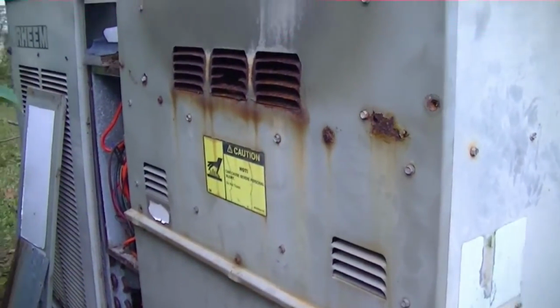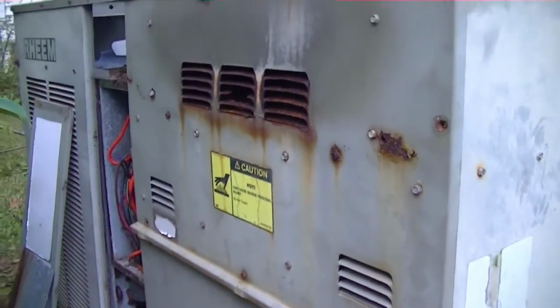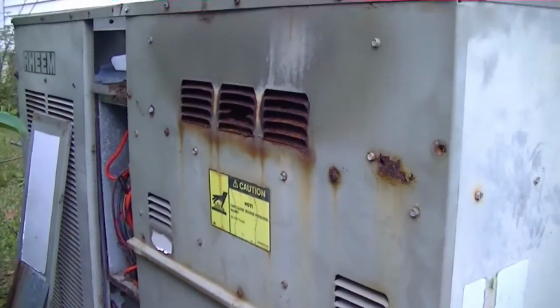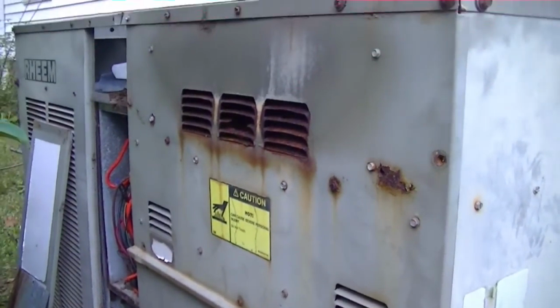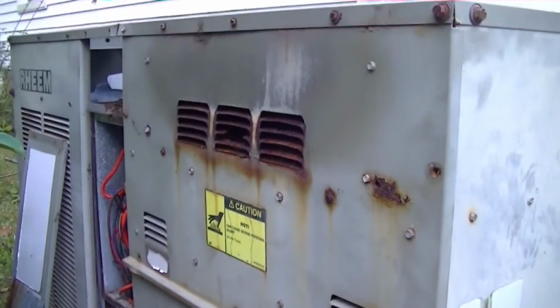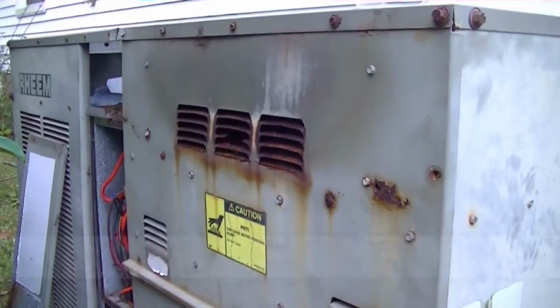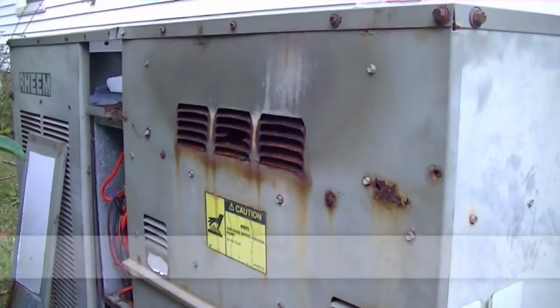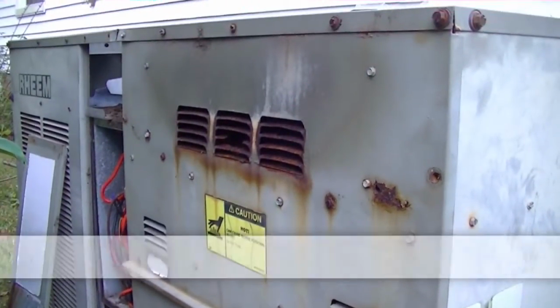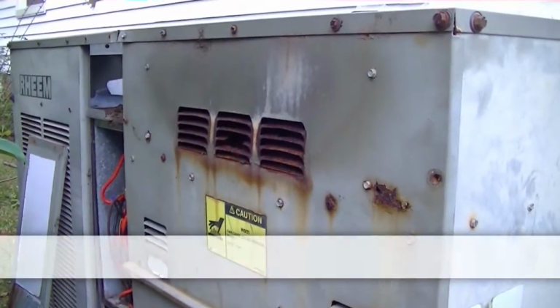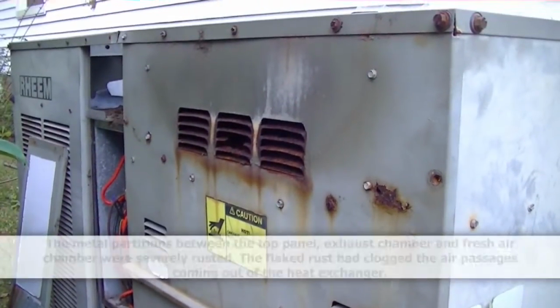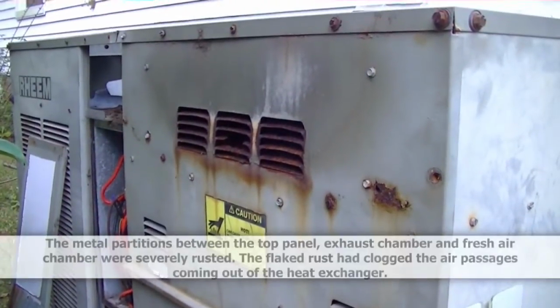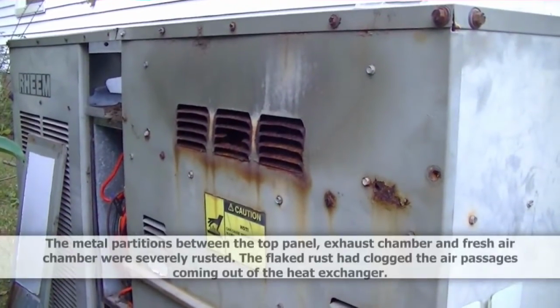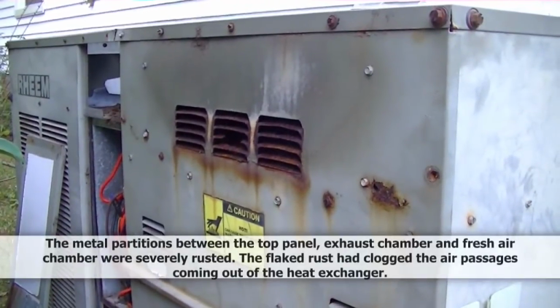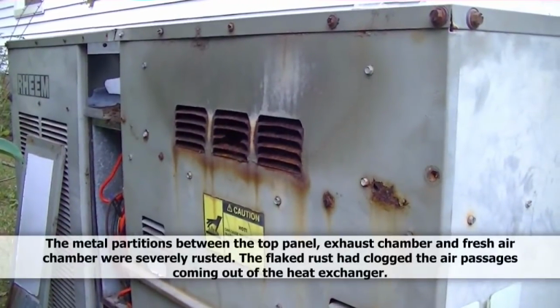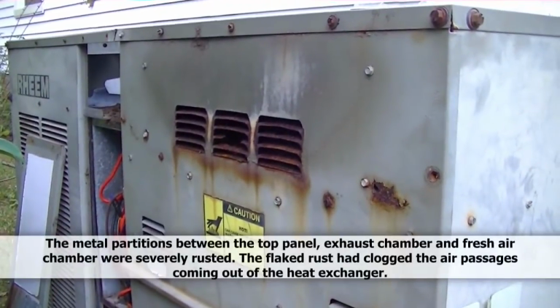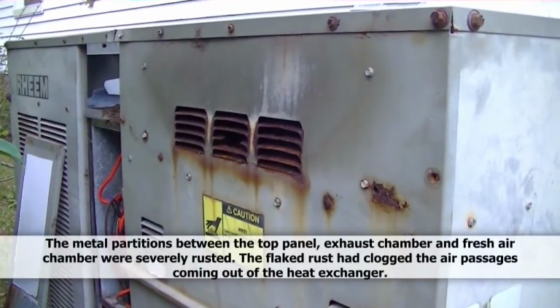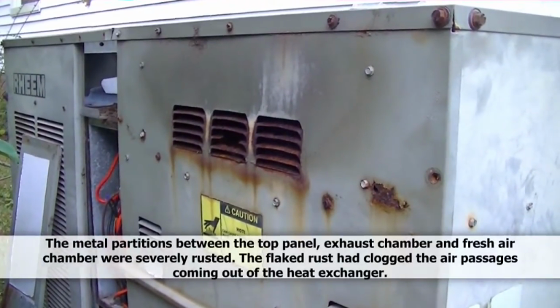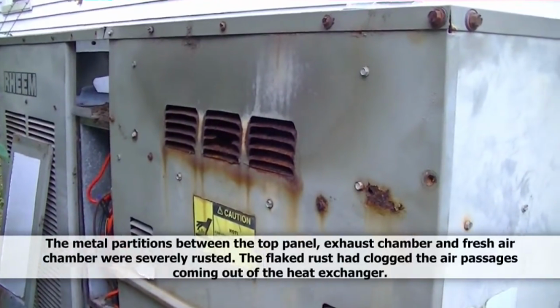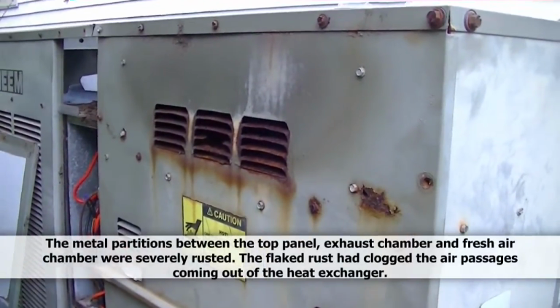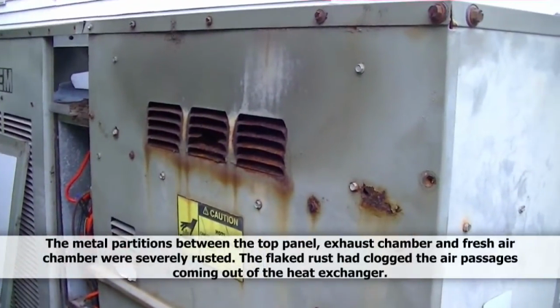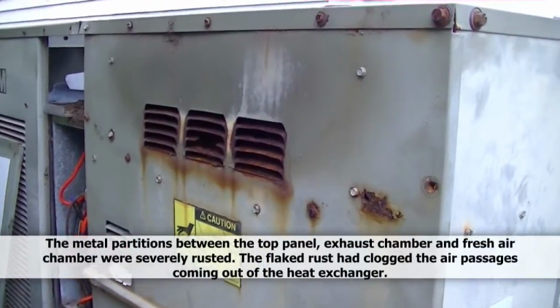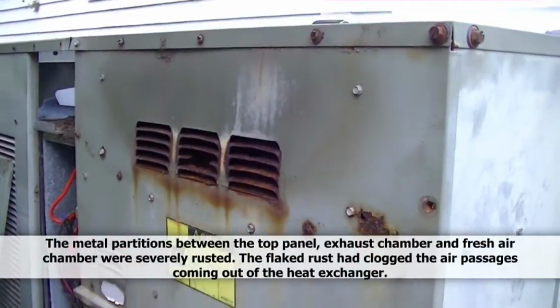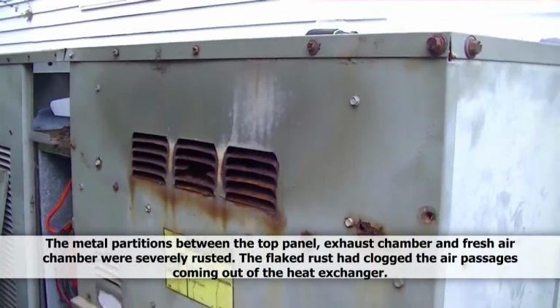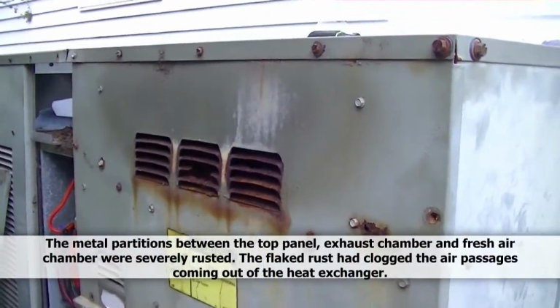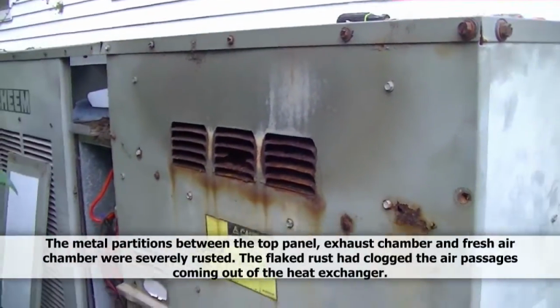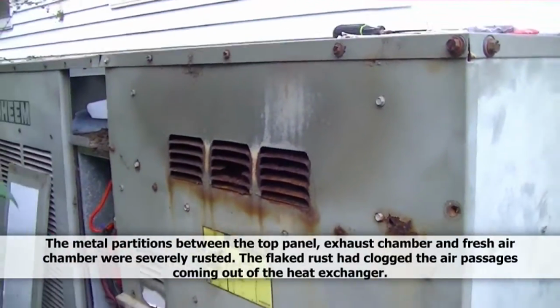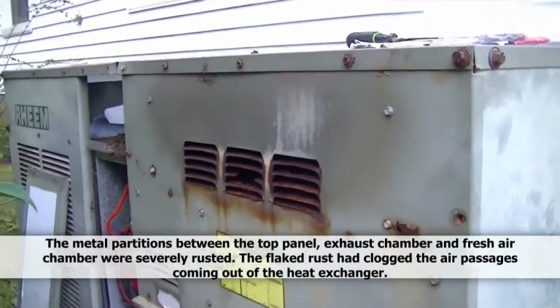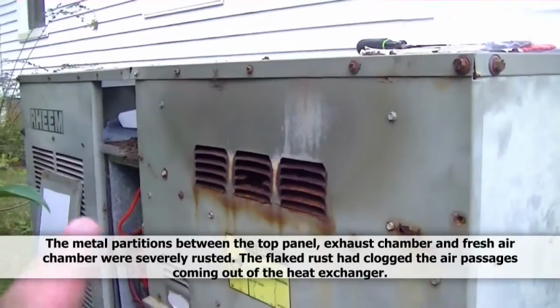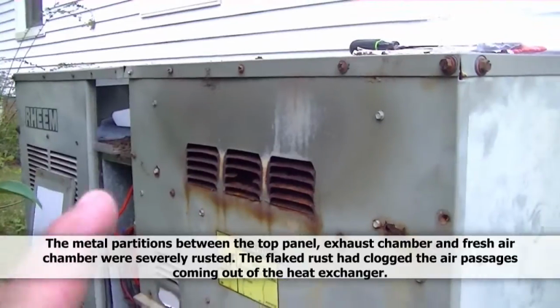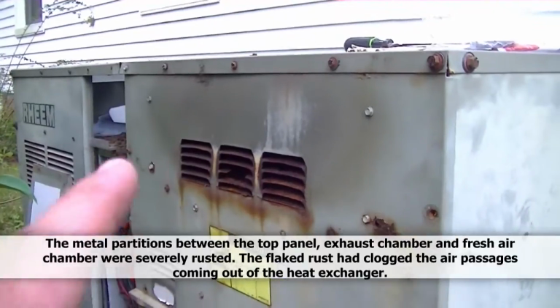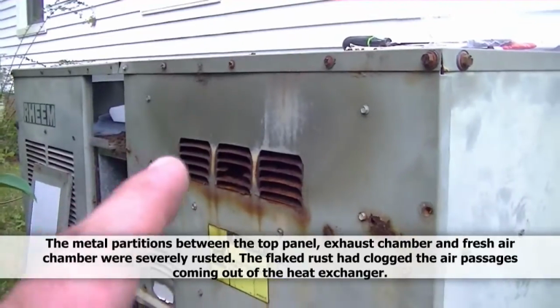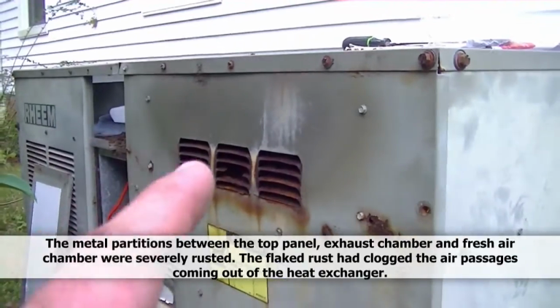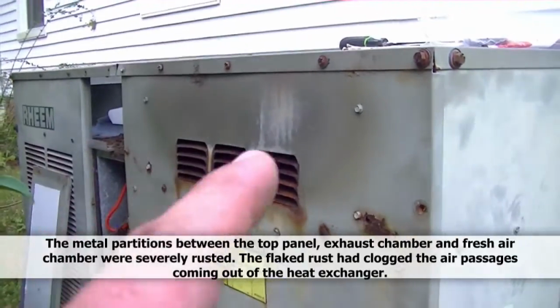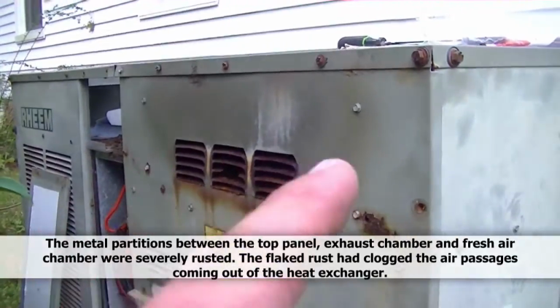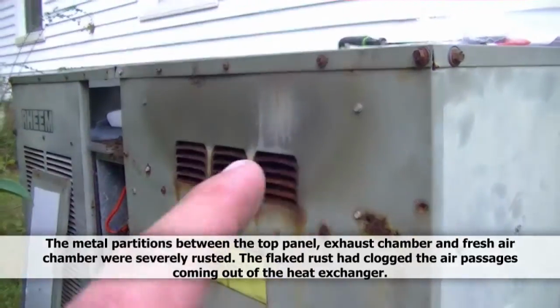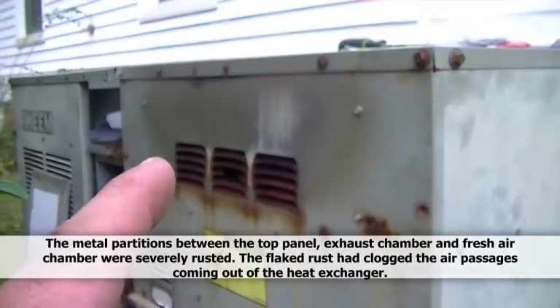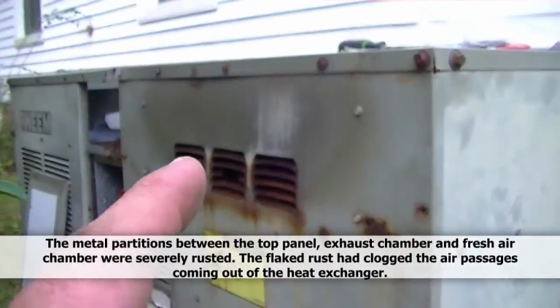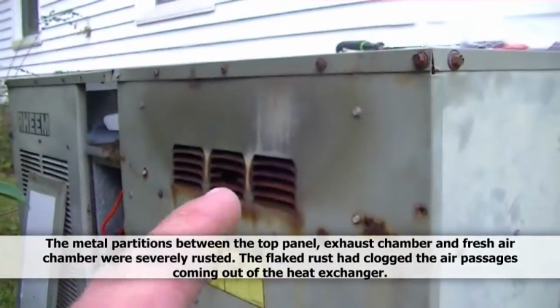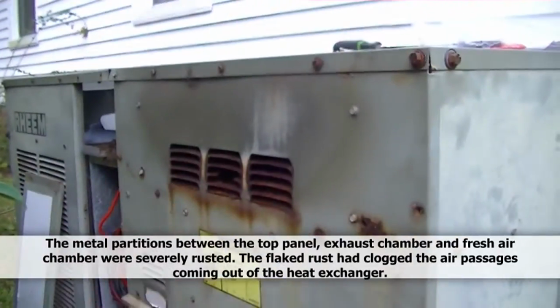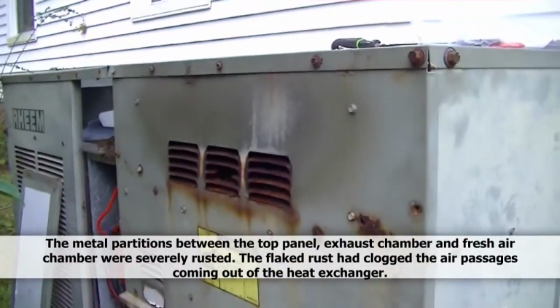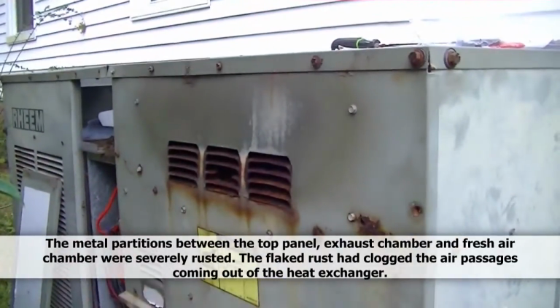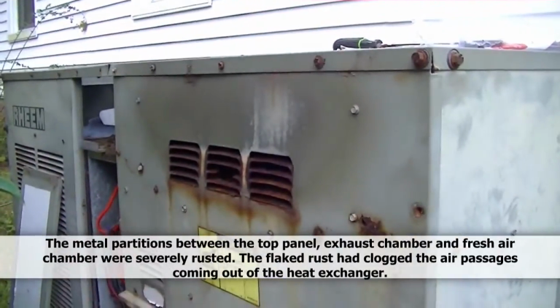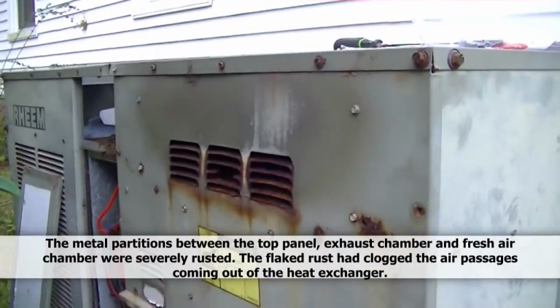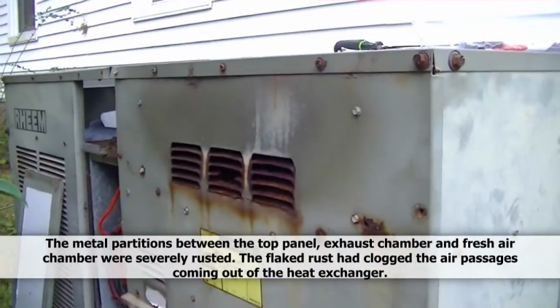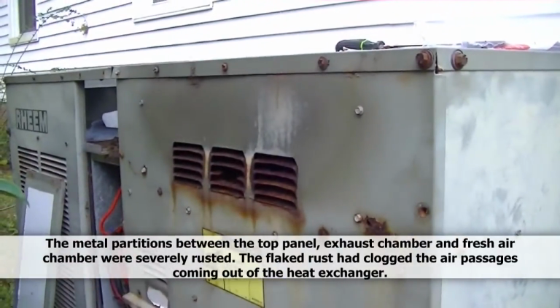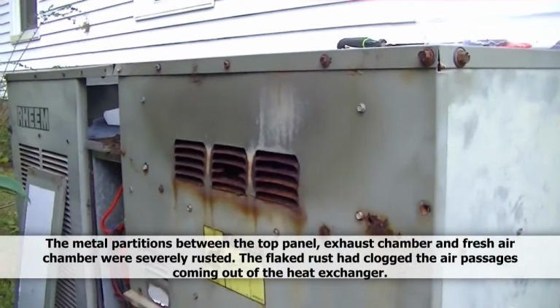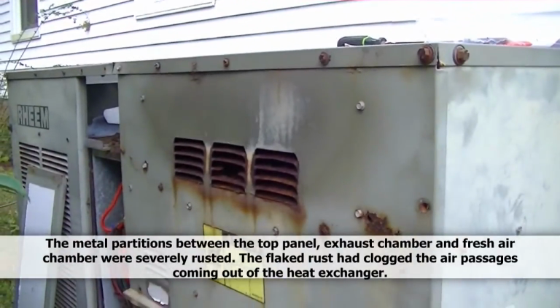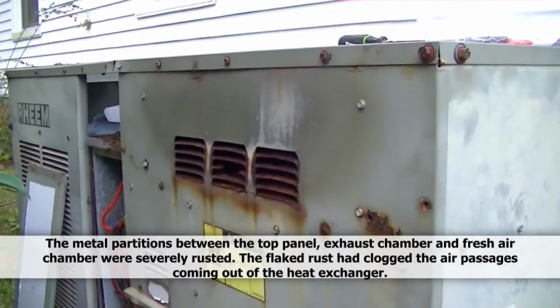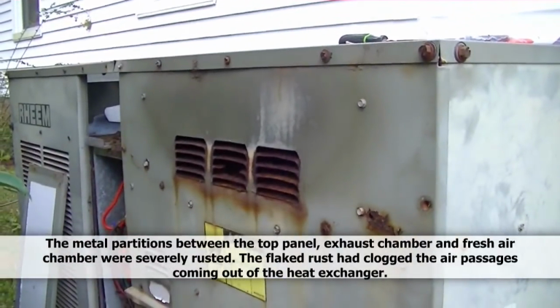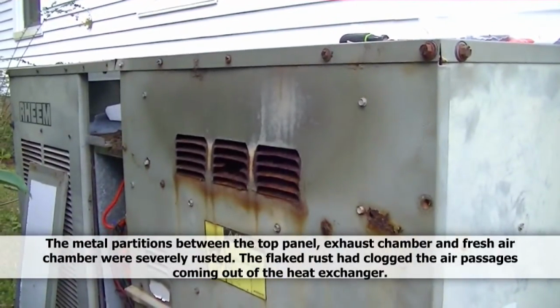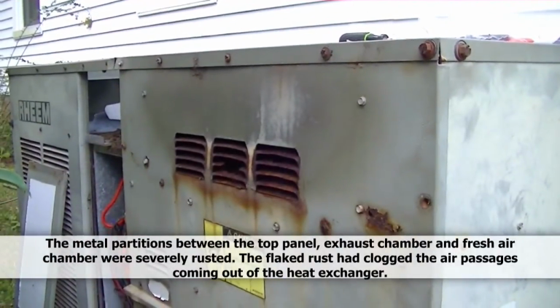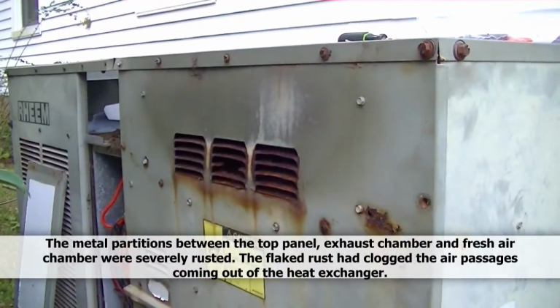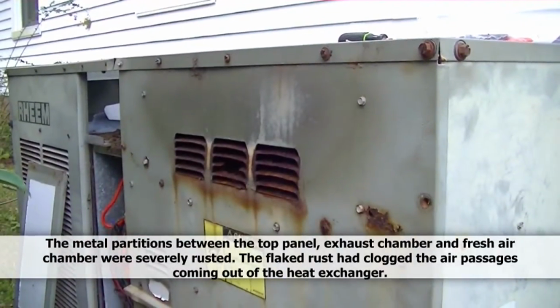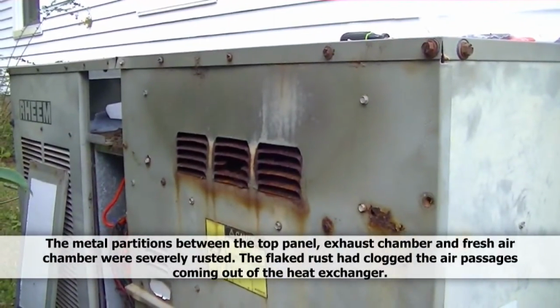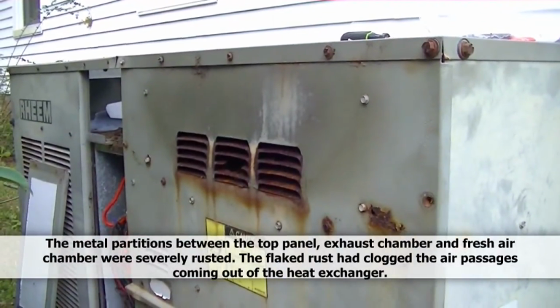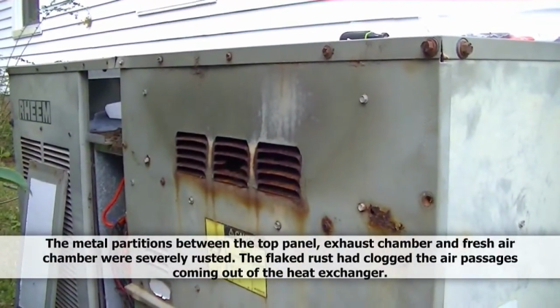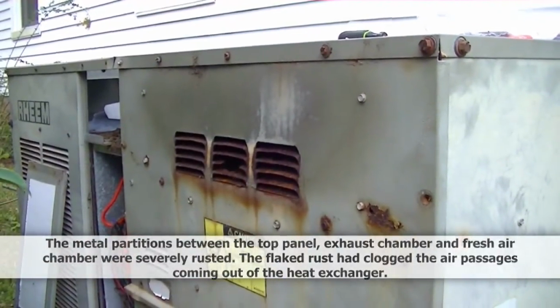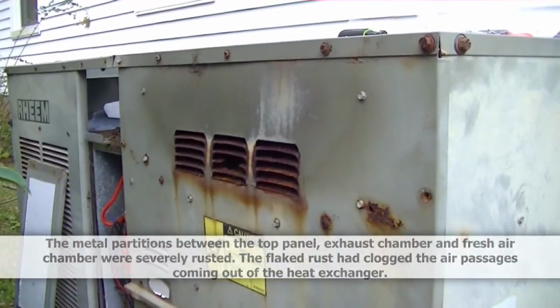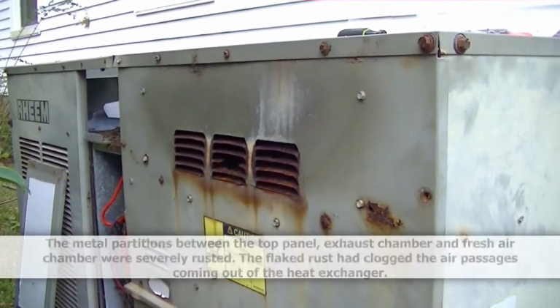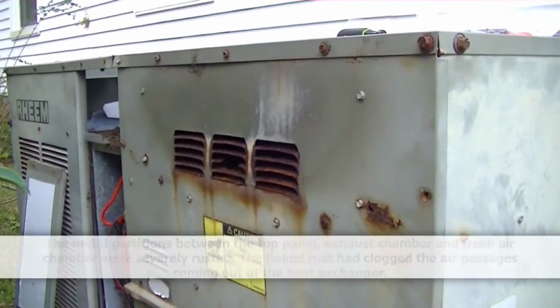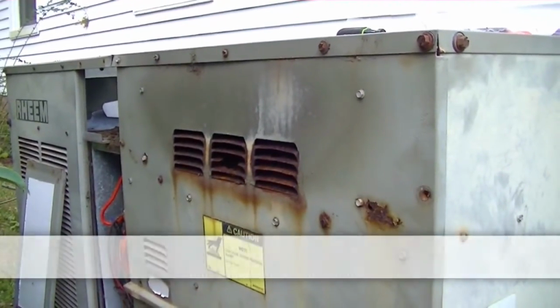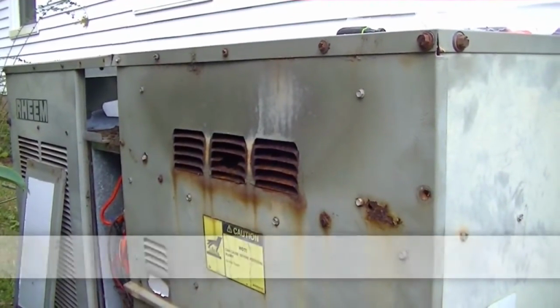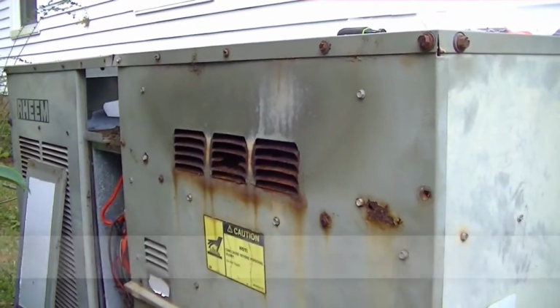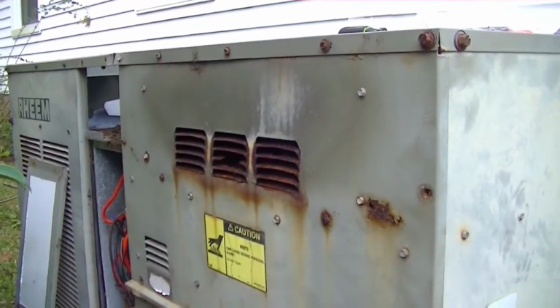I cleaned it out the best I could. I had to go inside this top compartment, which is the exhaust, and scoop out all the rust and debris — and there was a lot.